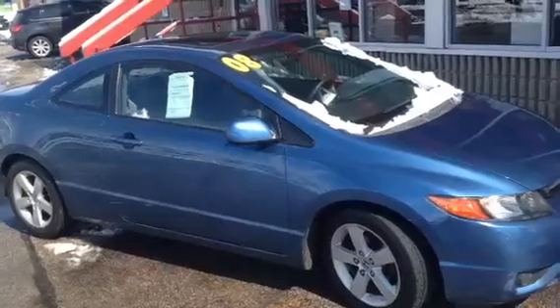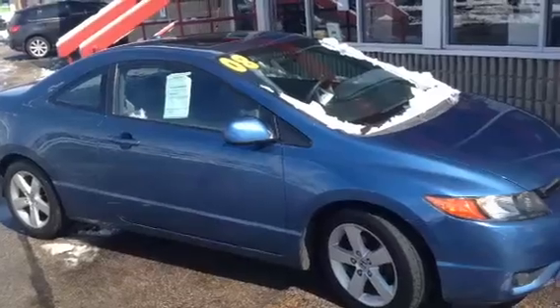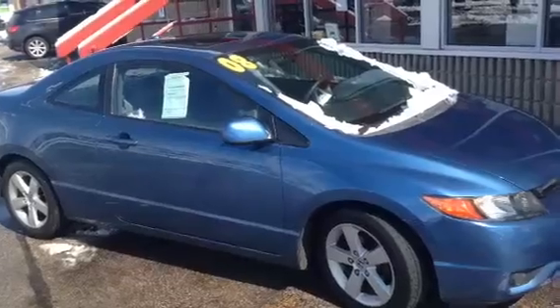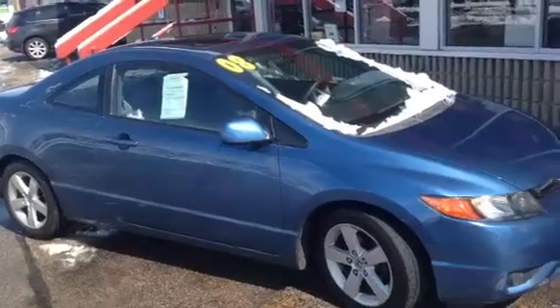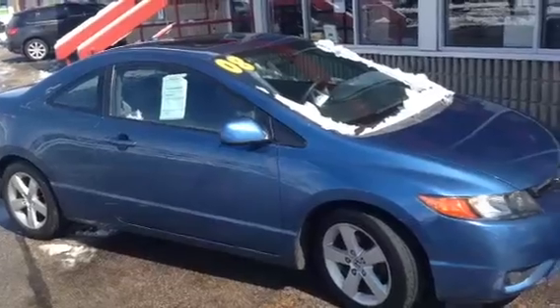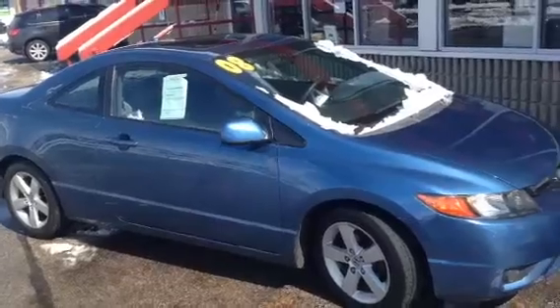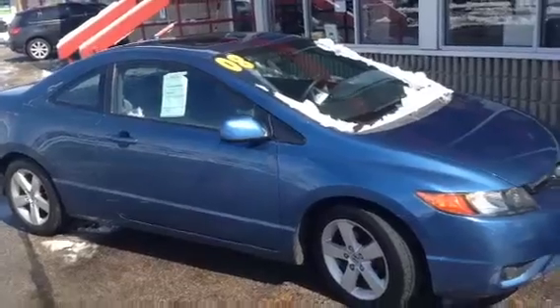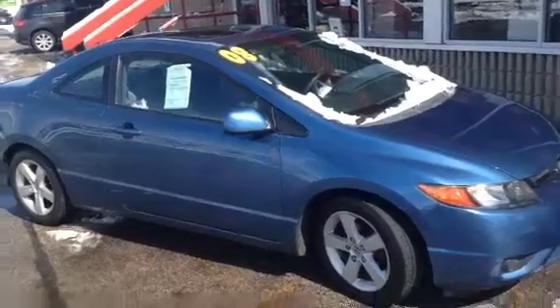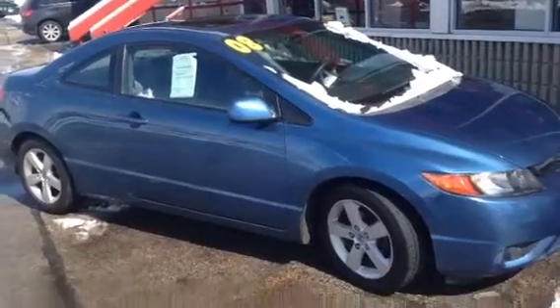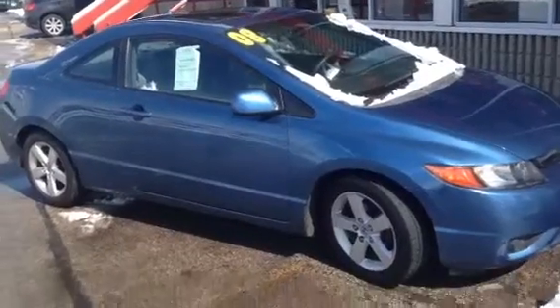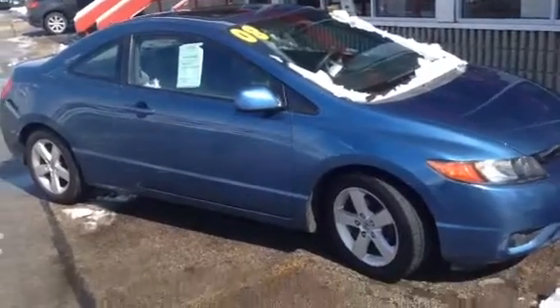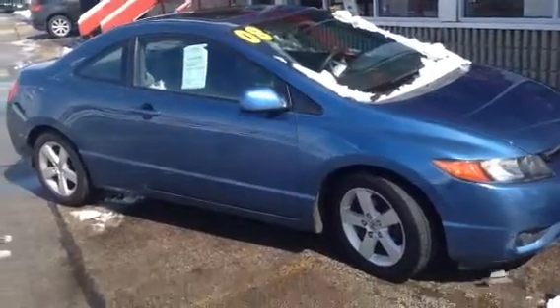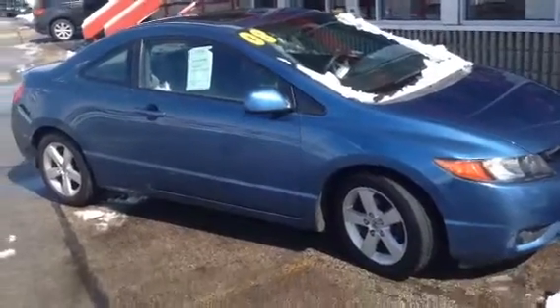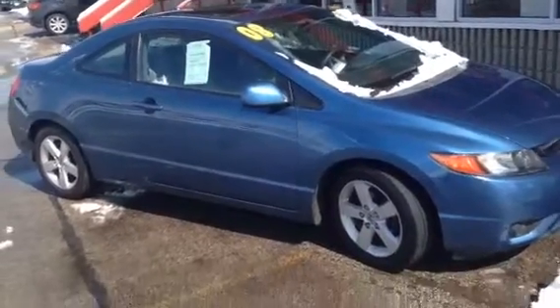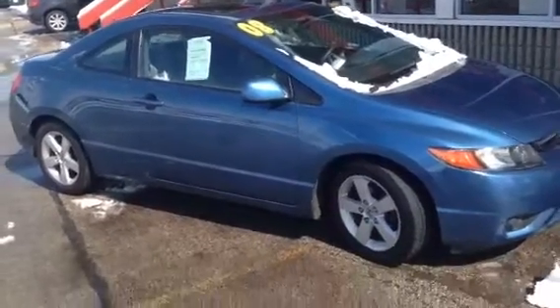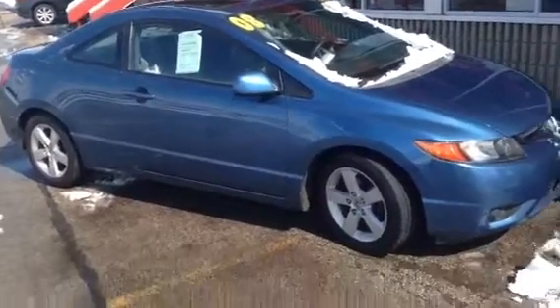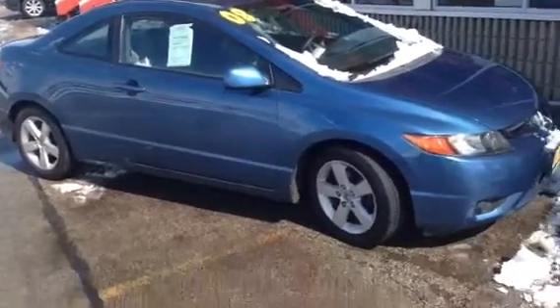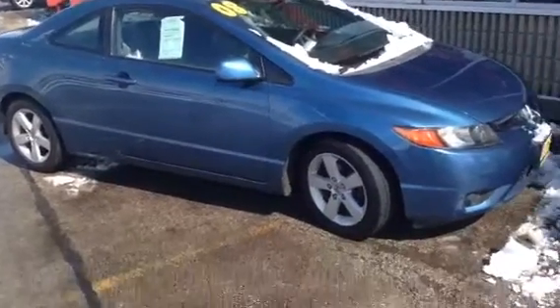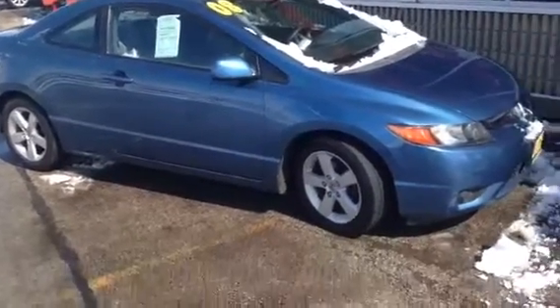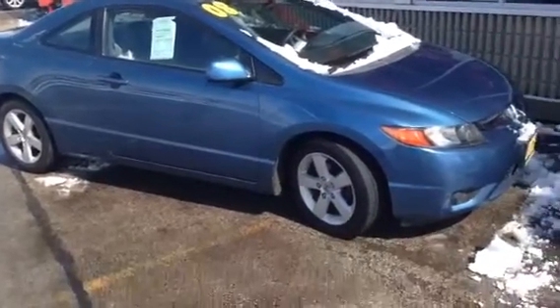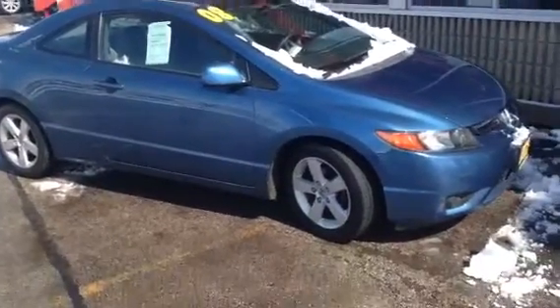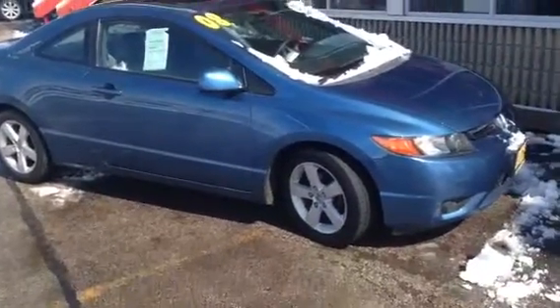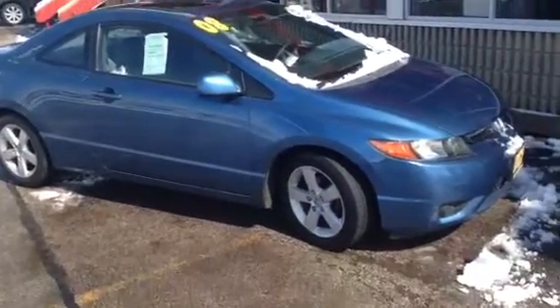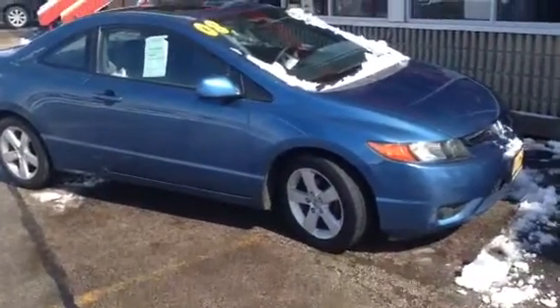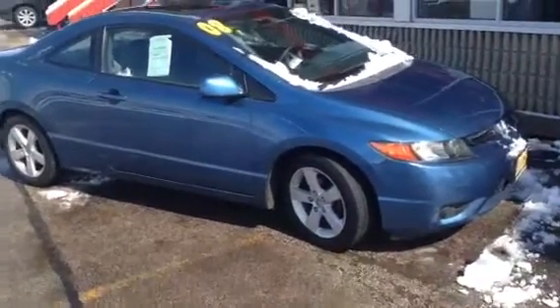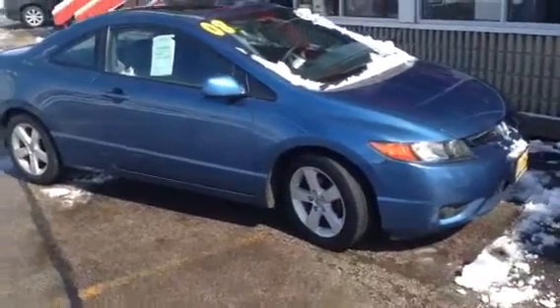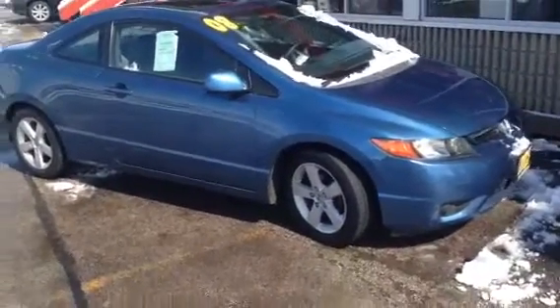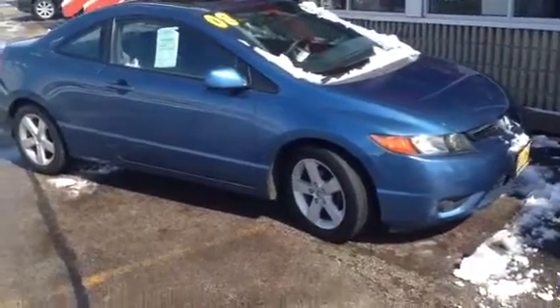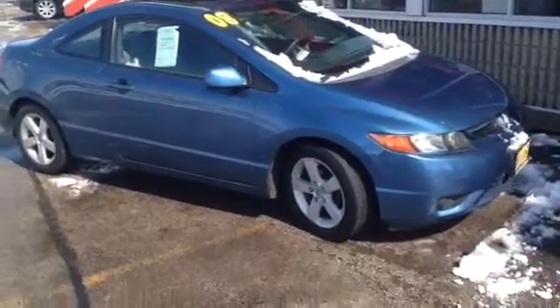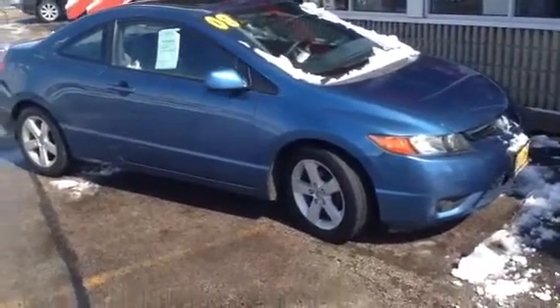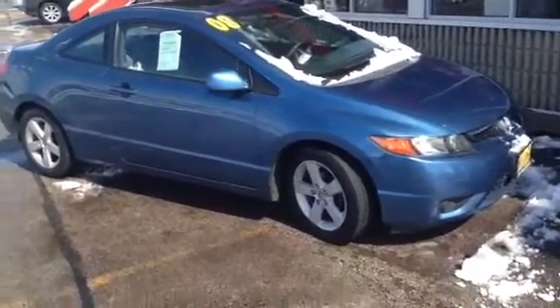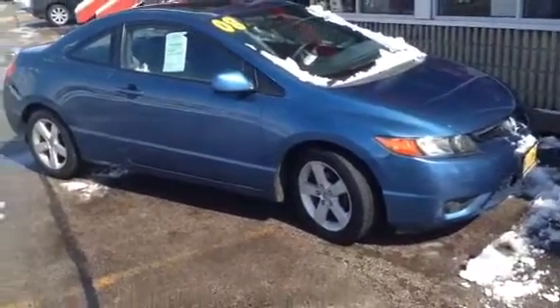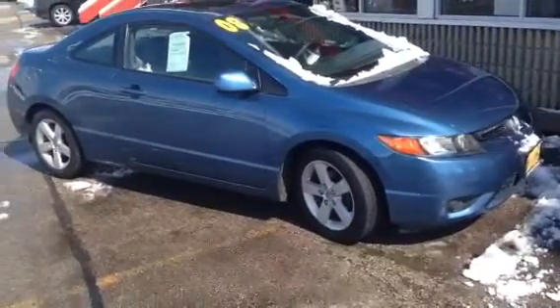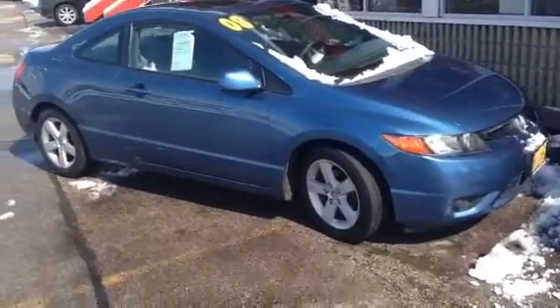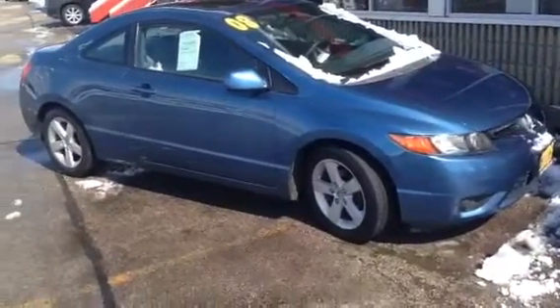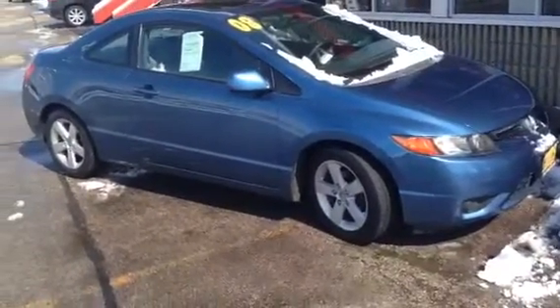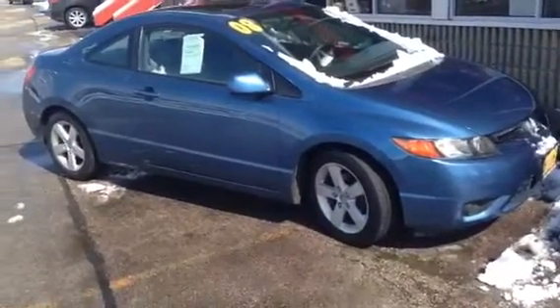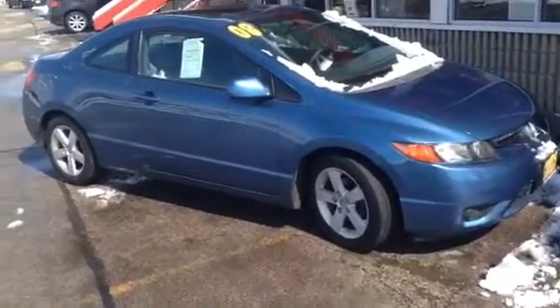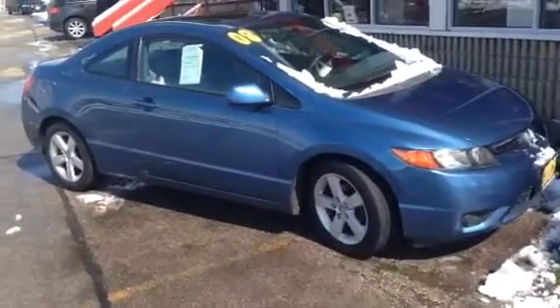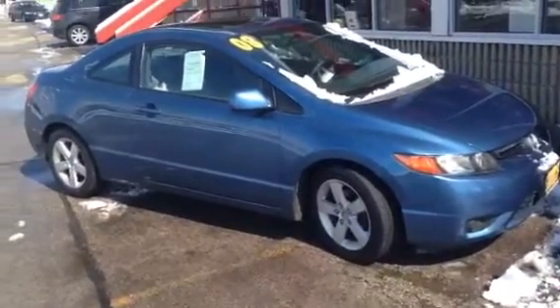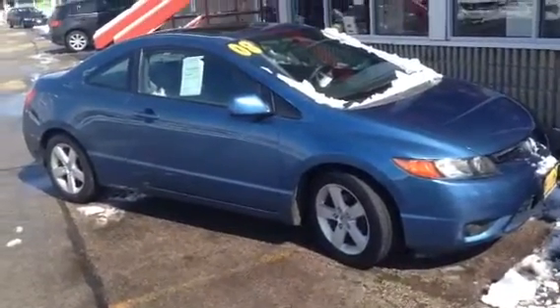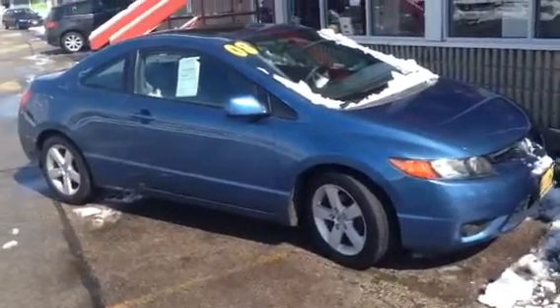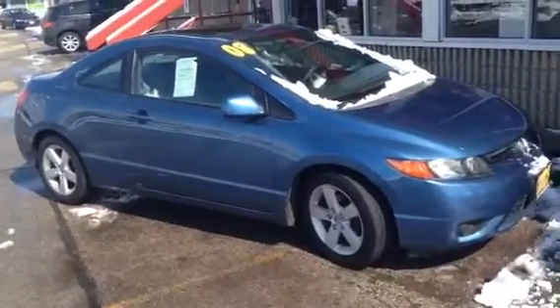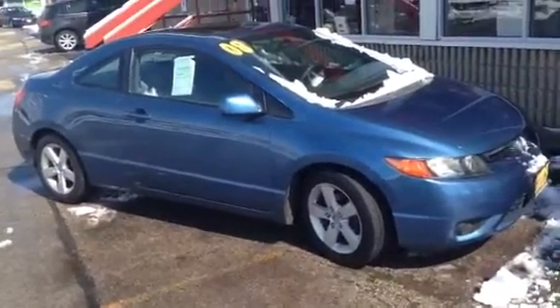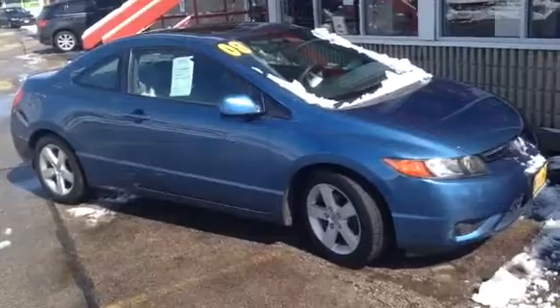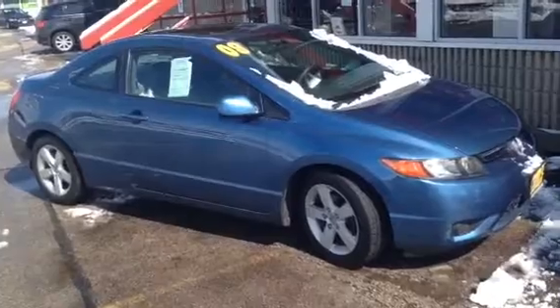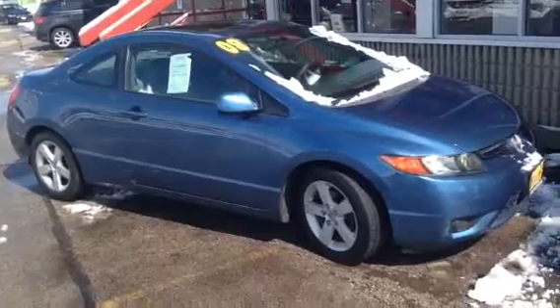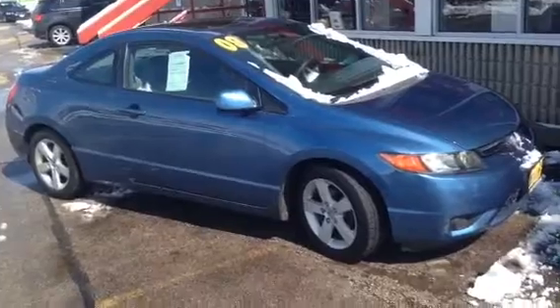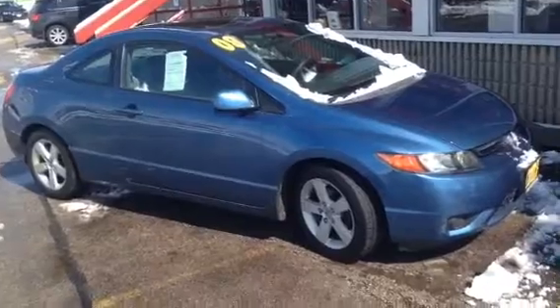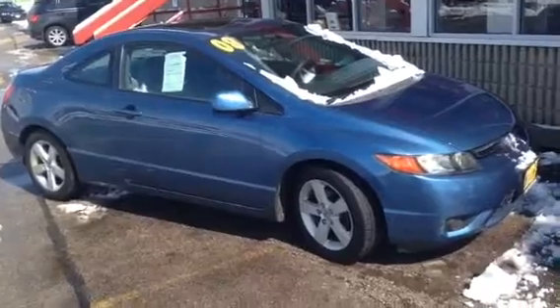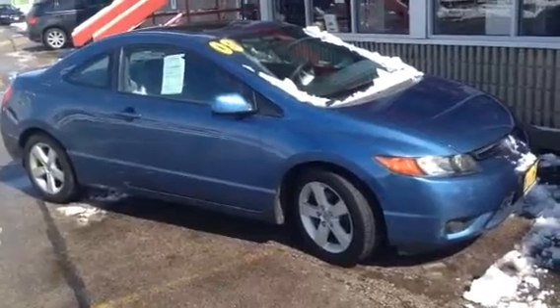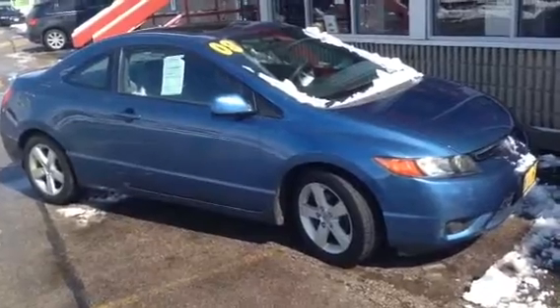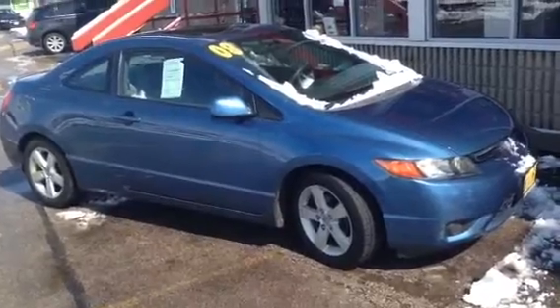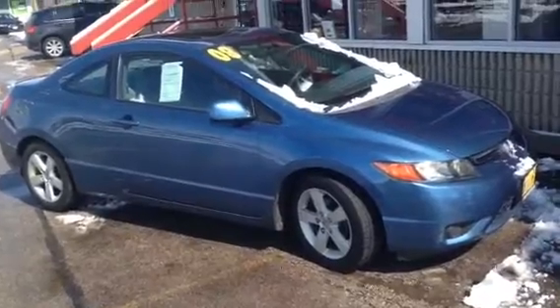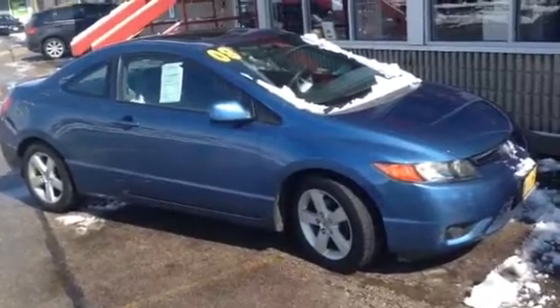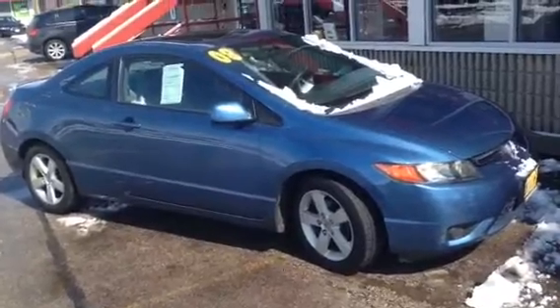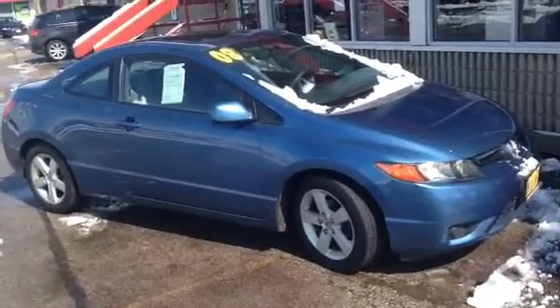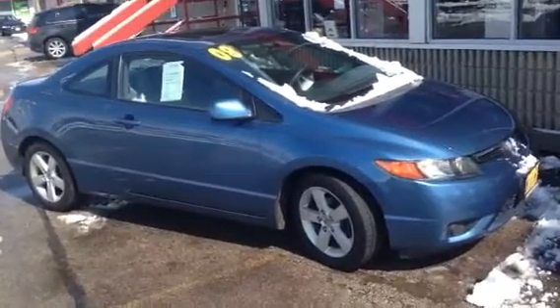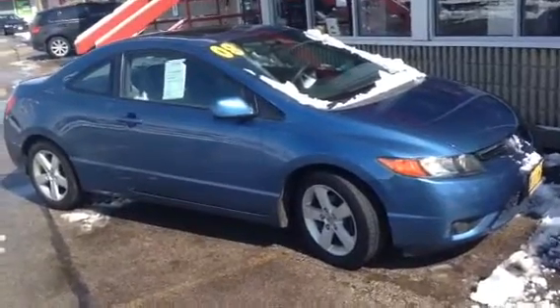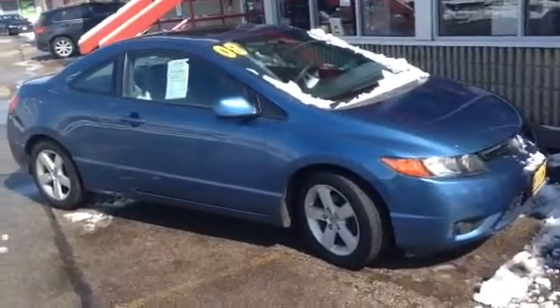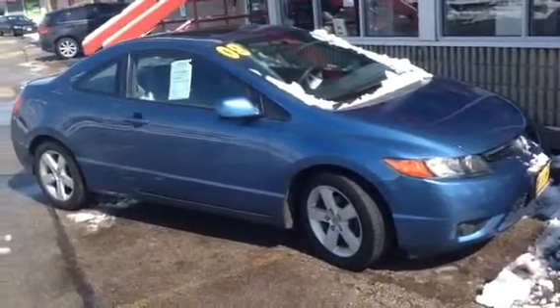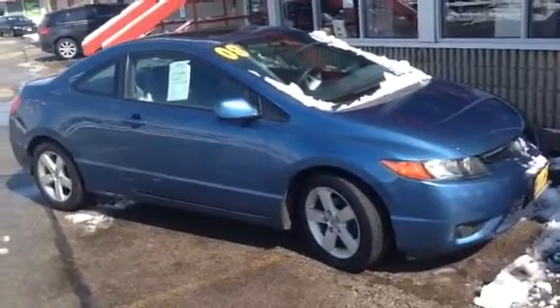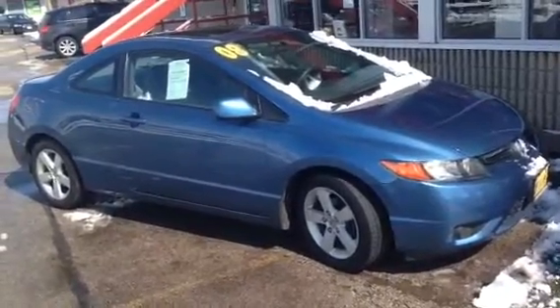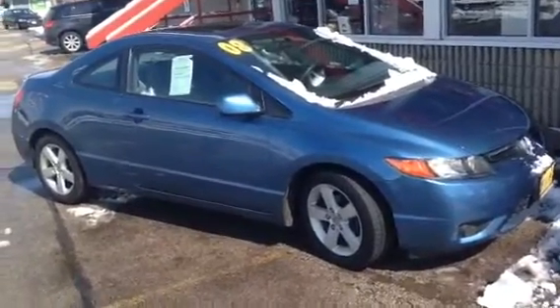Hi, this is AJ over here at Max Madsen Mitsubishi in Downers Grove, Illinois, and this is our video on our 2008 Honda Civic.